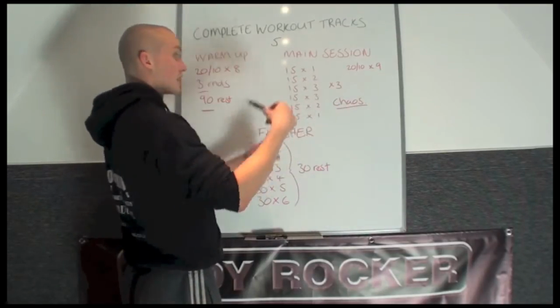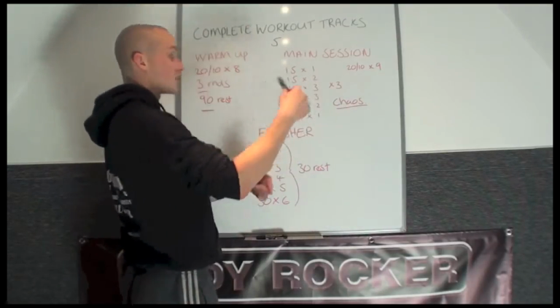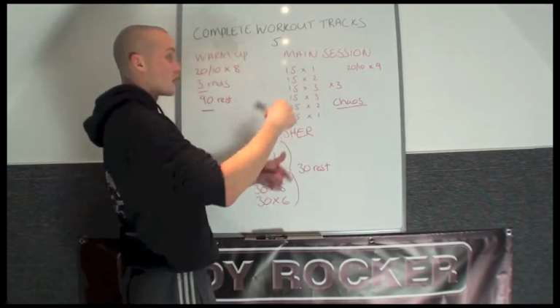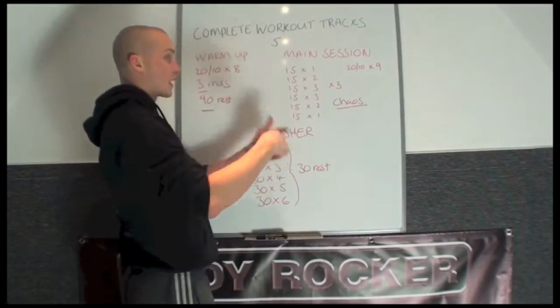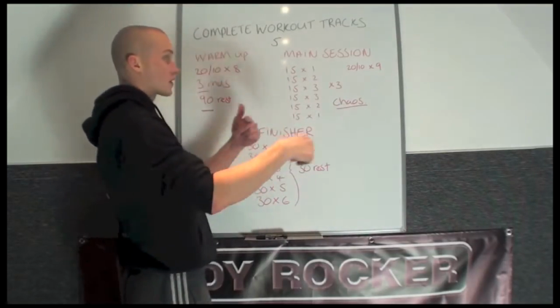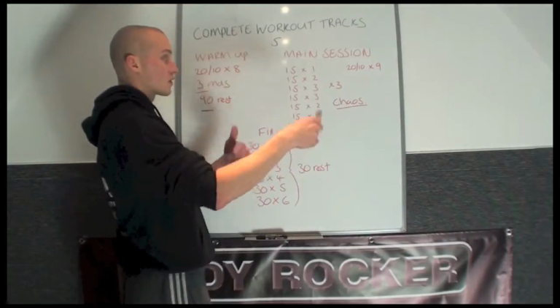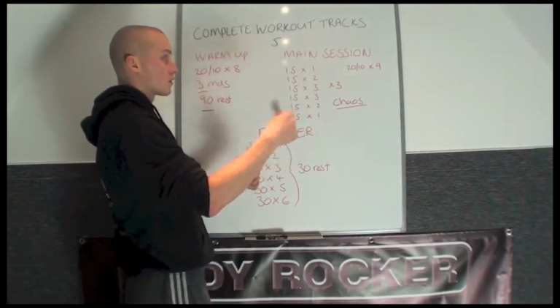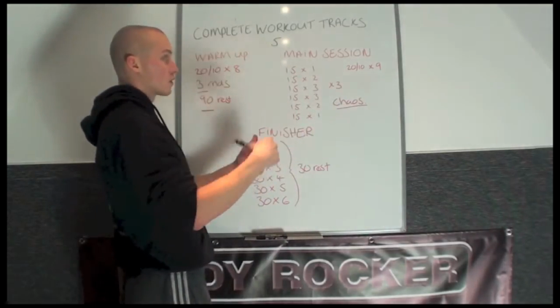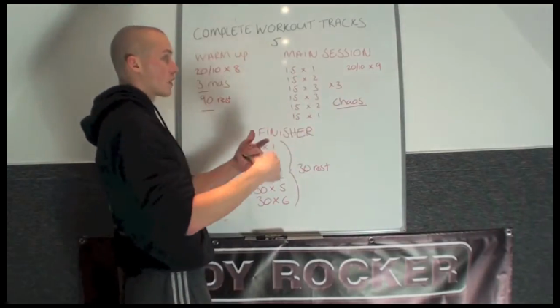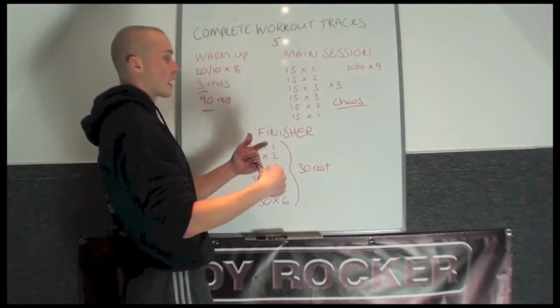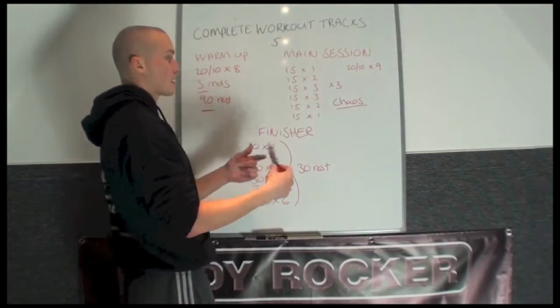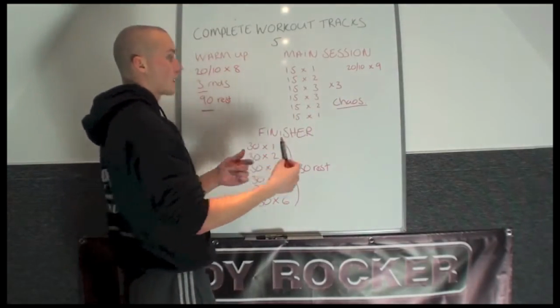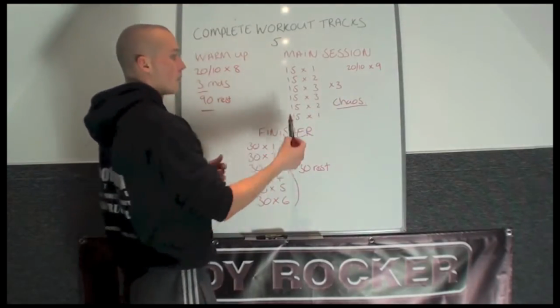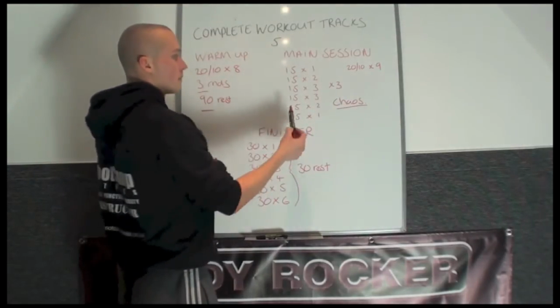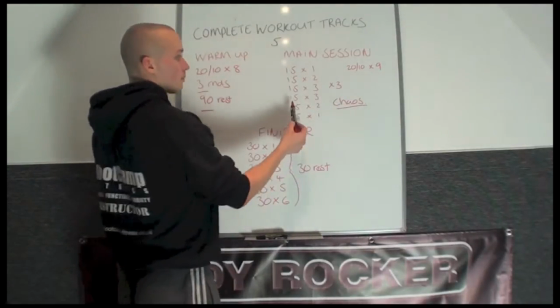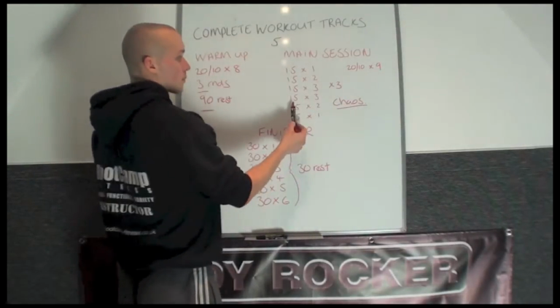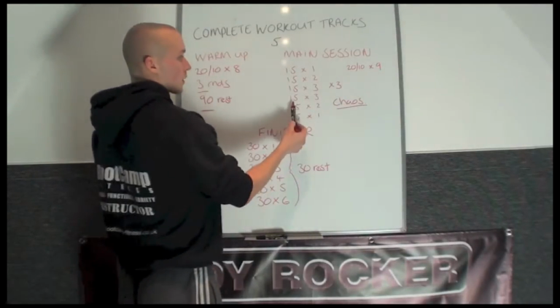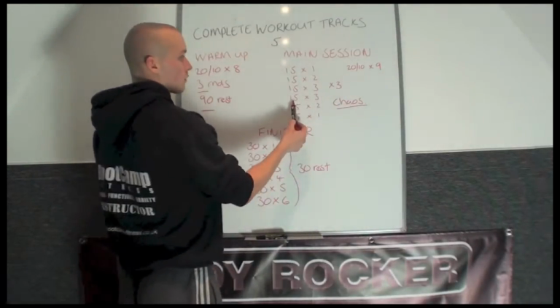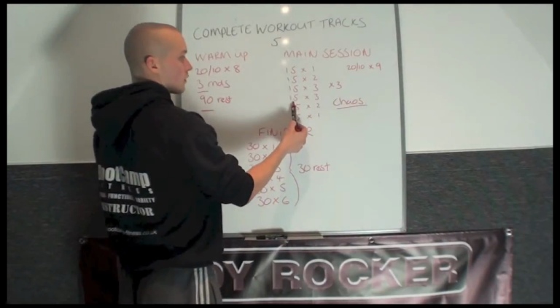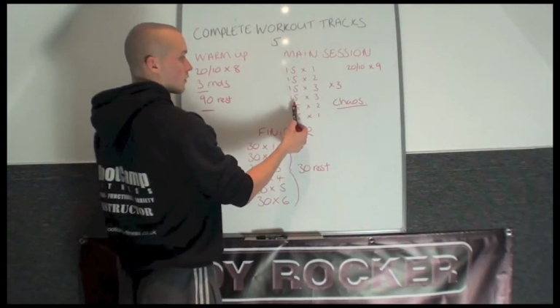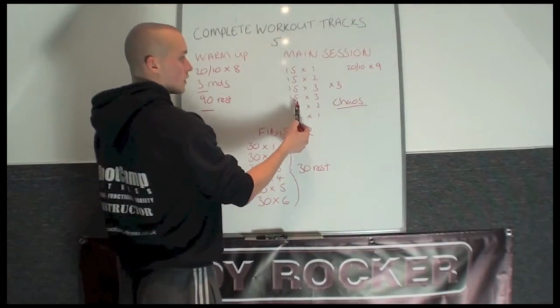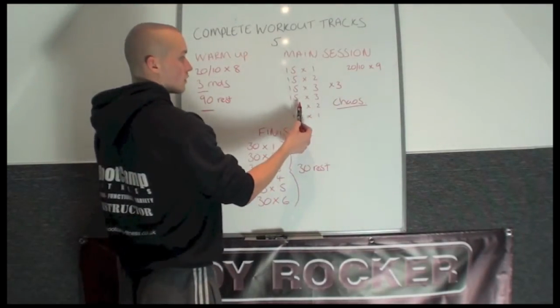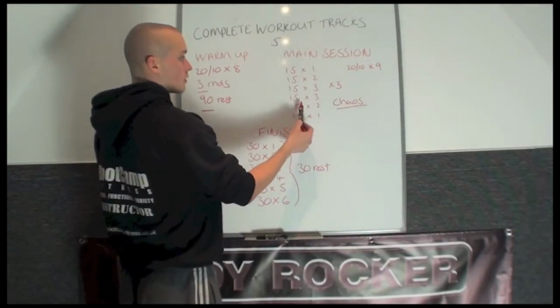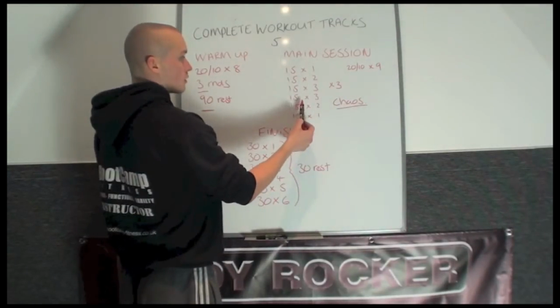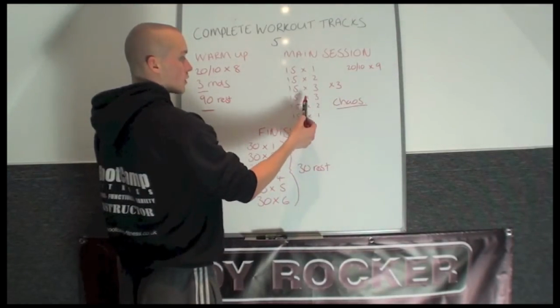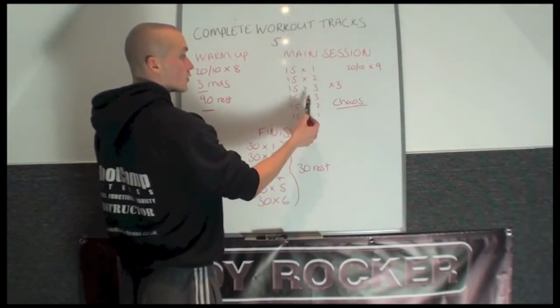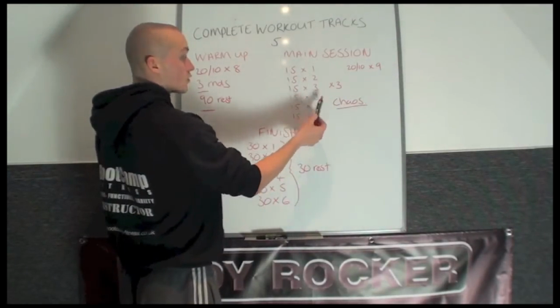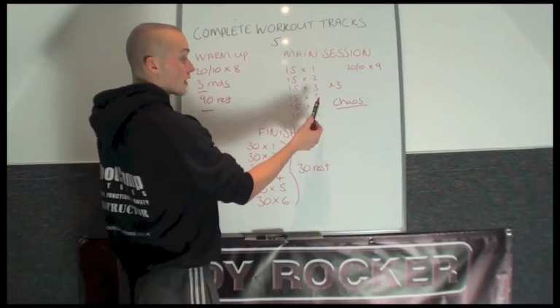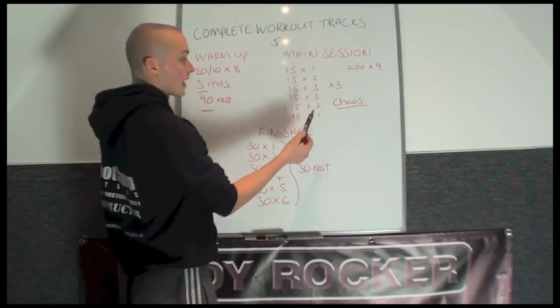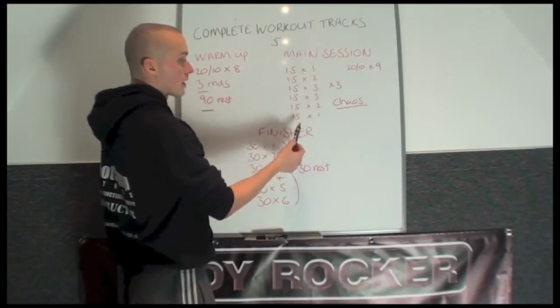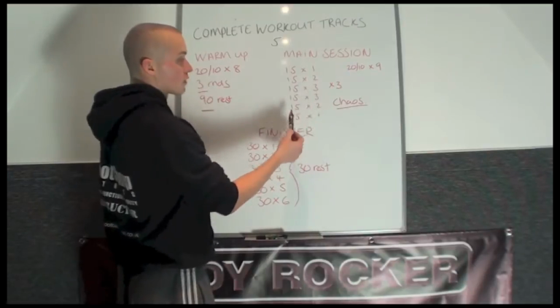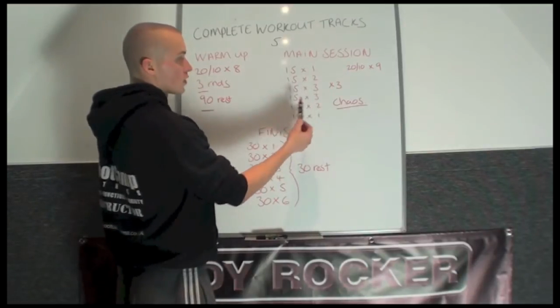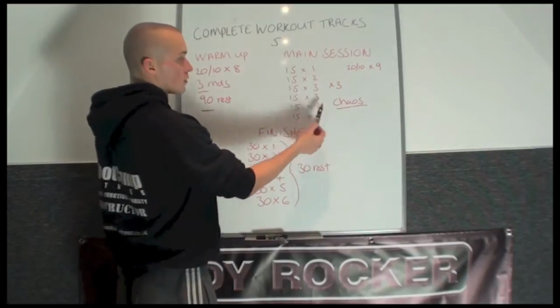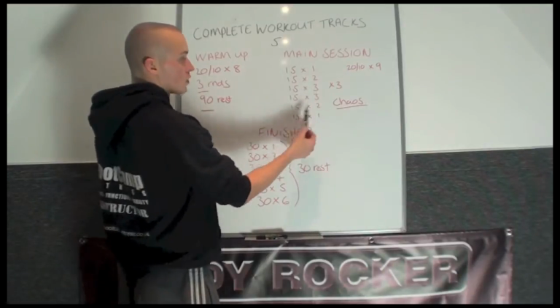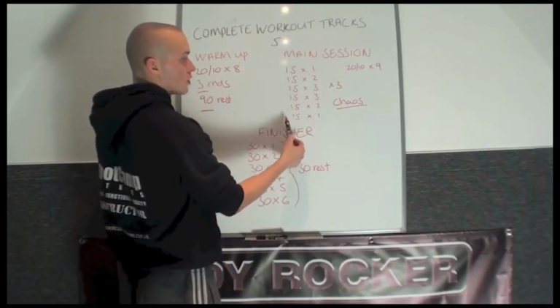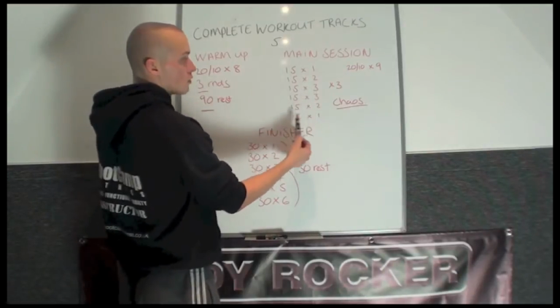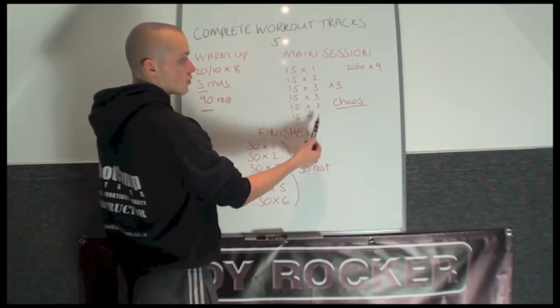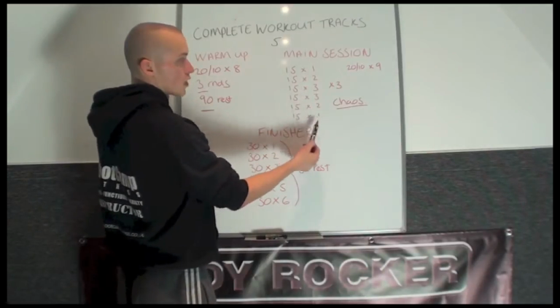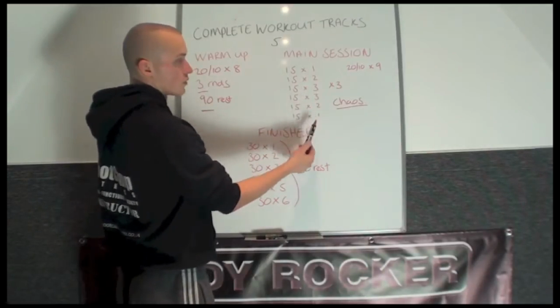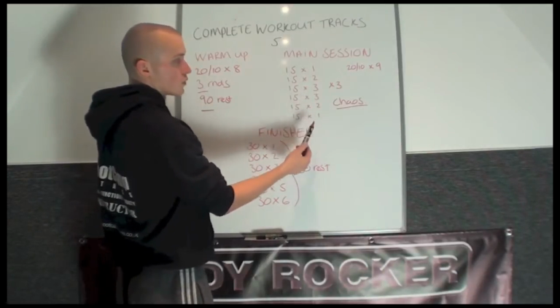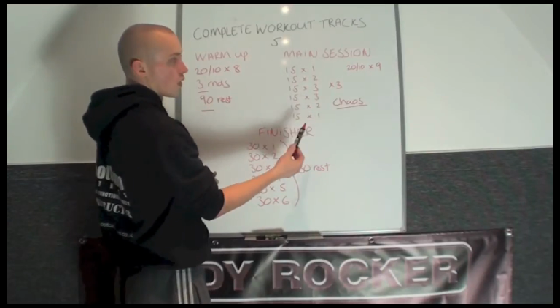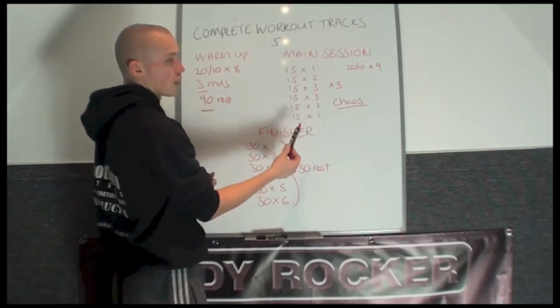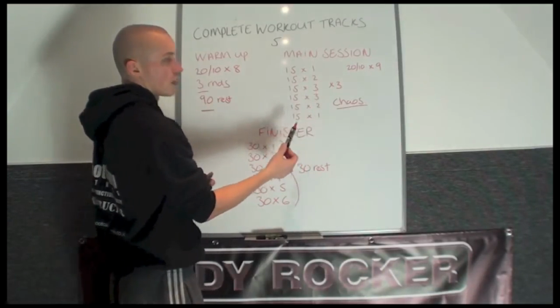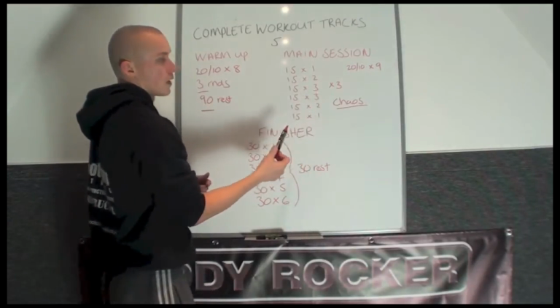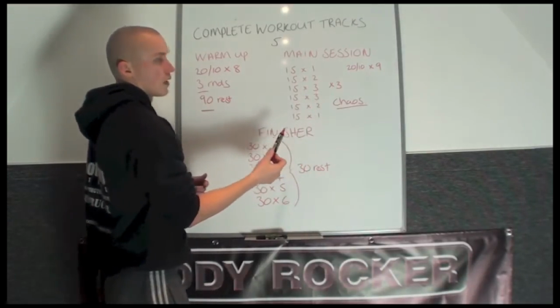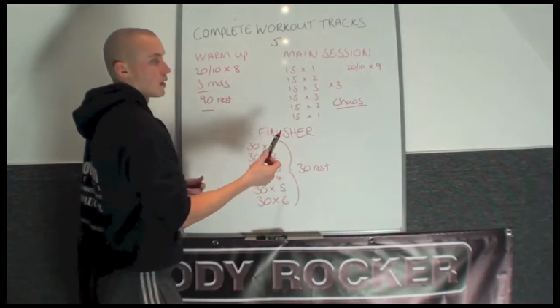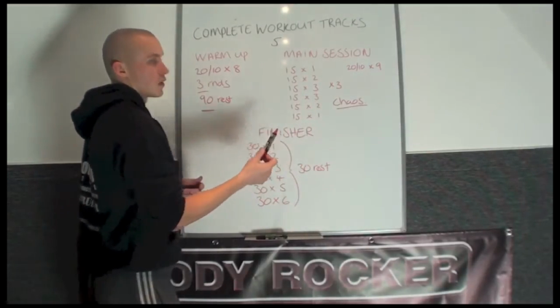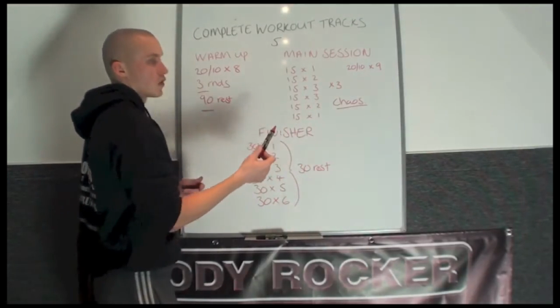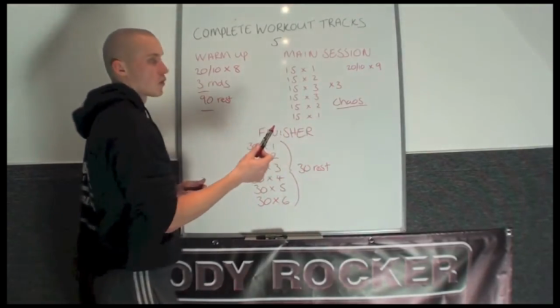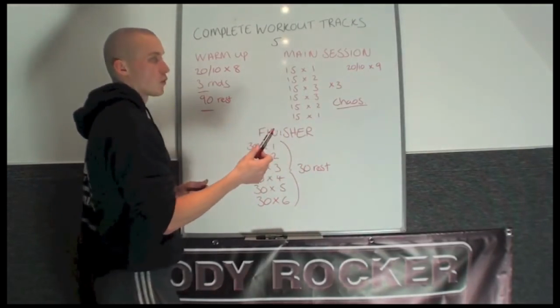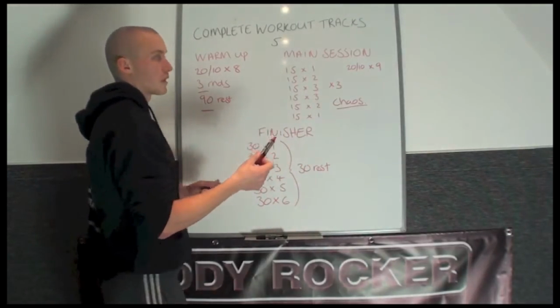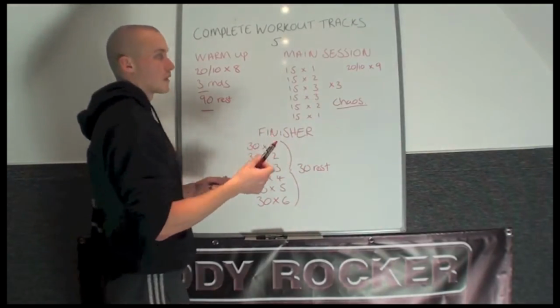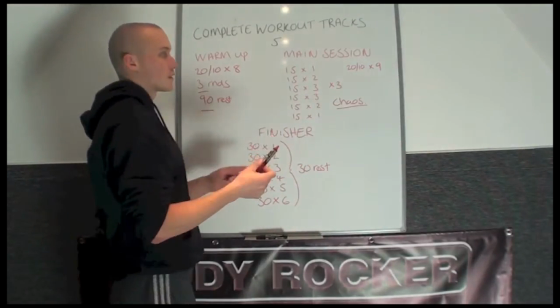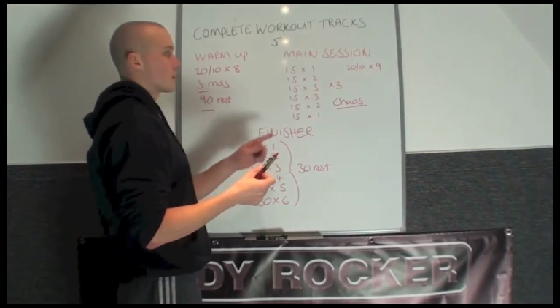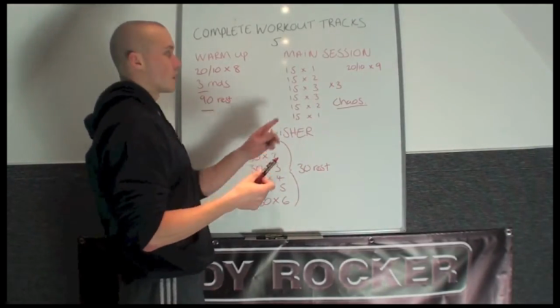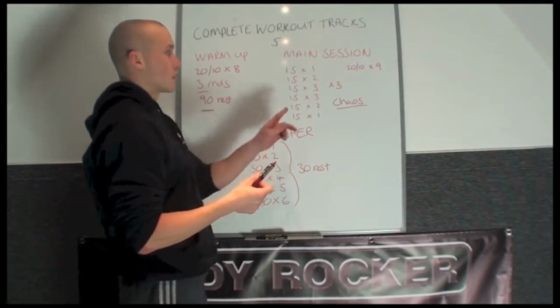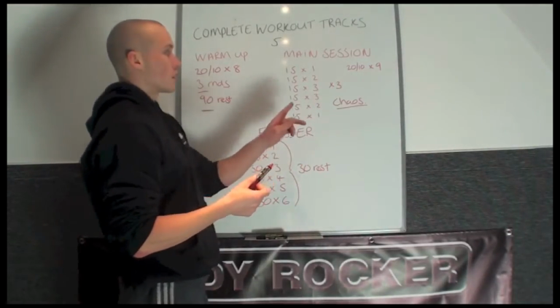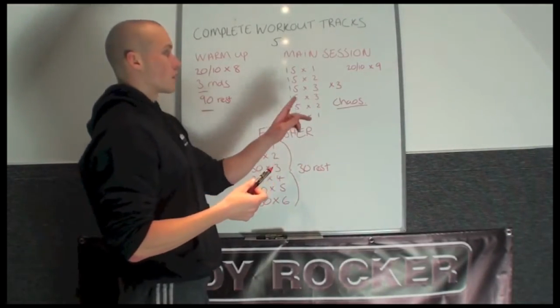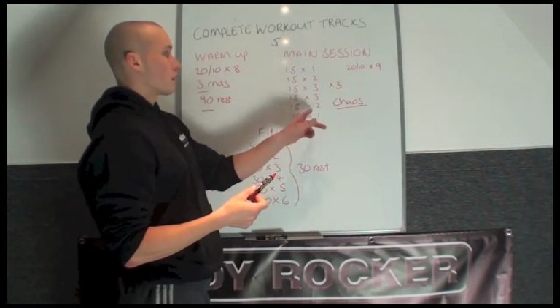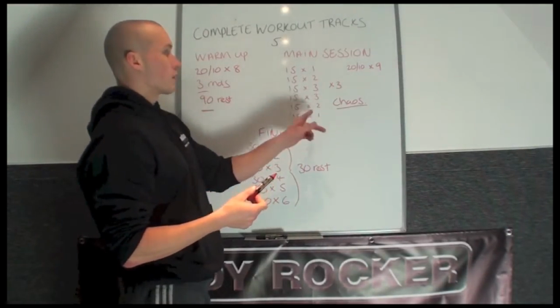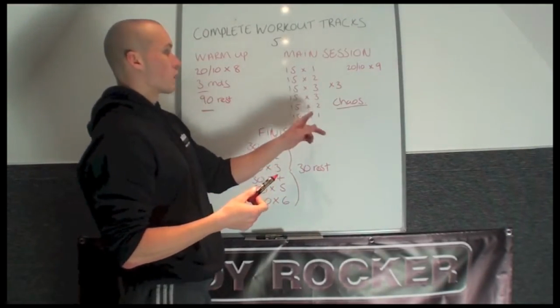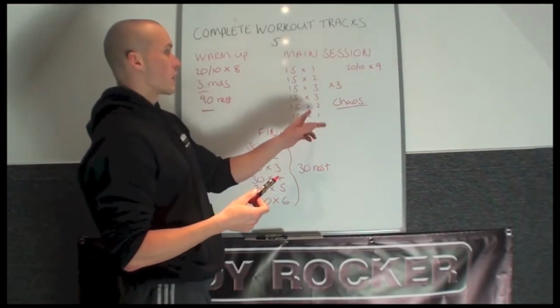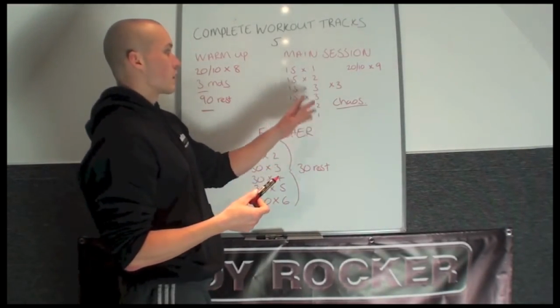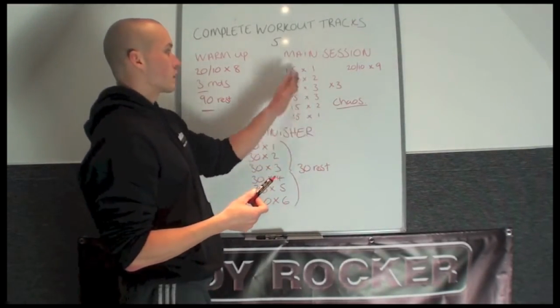Then you turn the exercises on the head: 15 times 3 again, times 2, times 1. You complete 3 to 4 rounds.